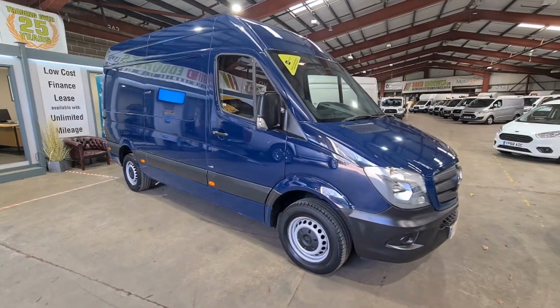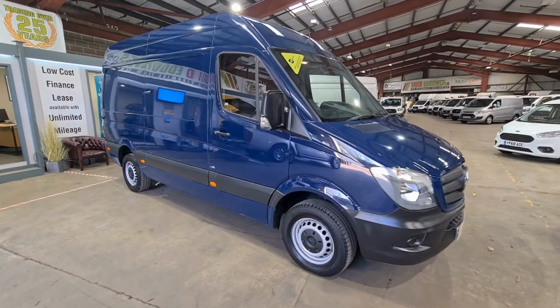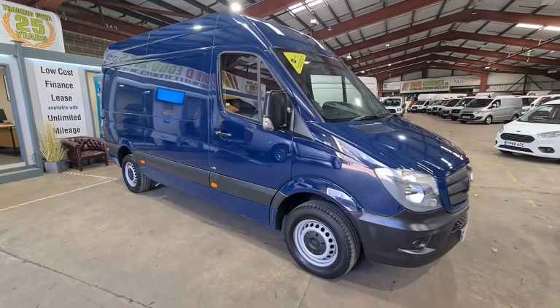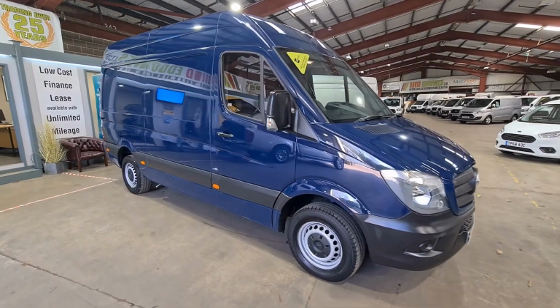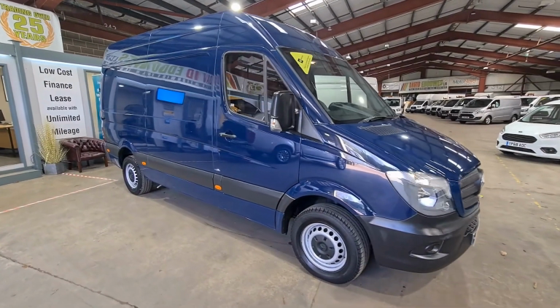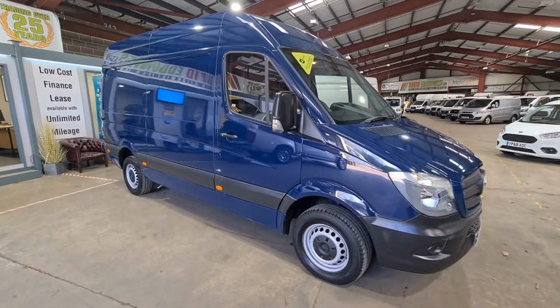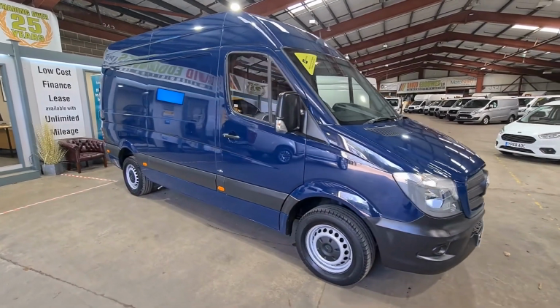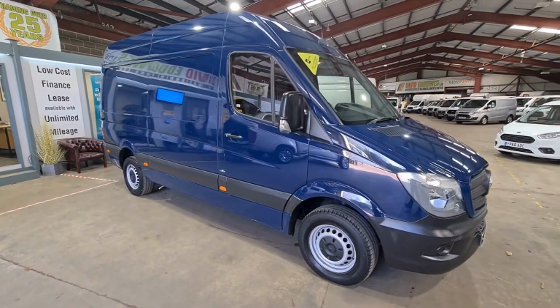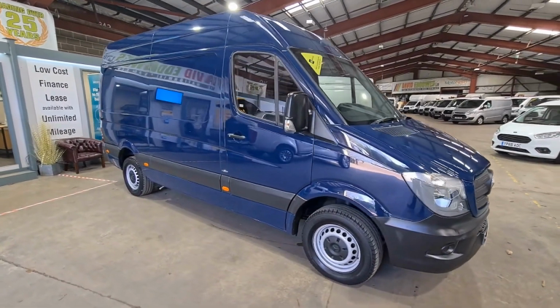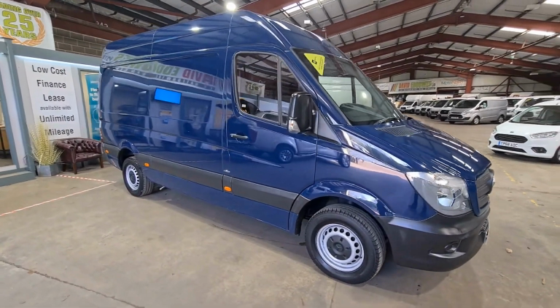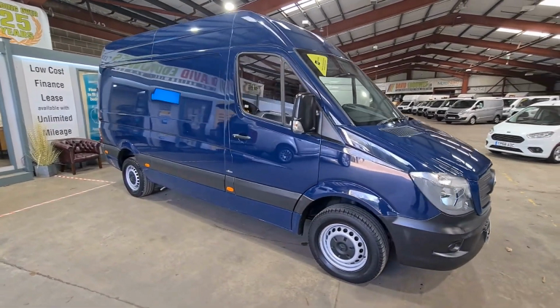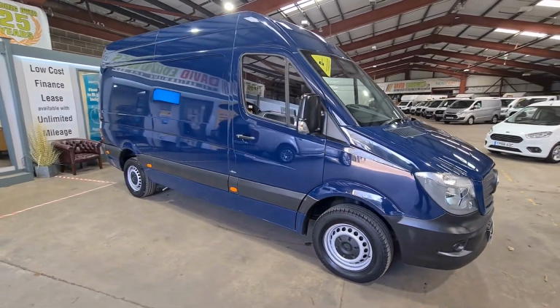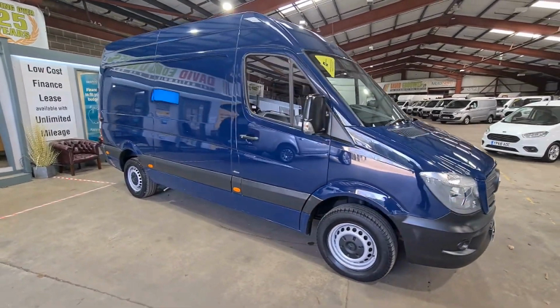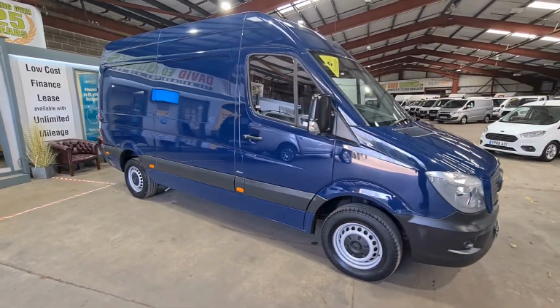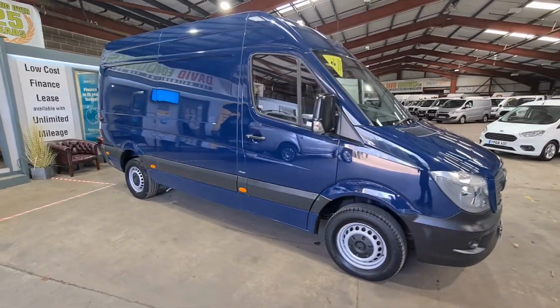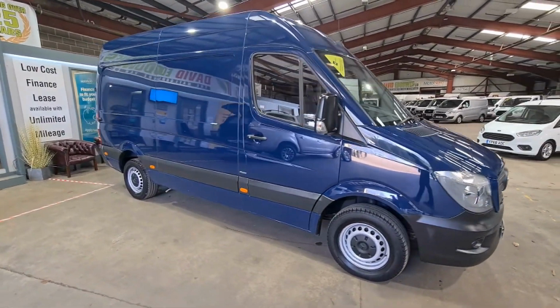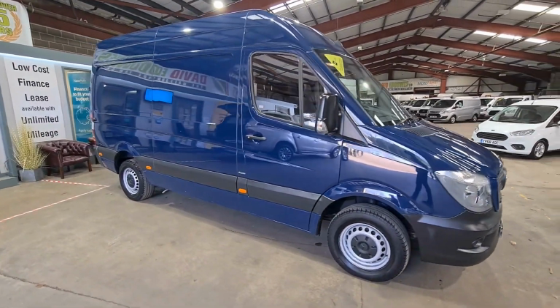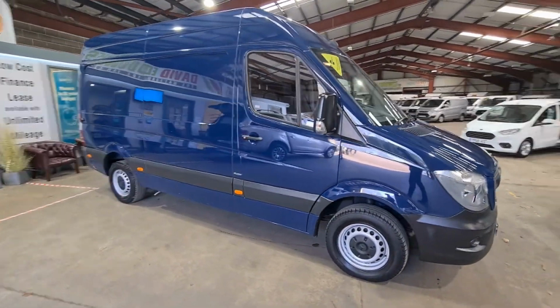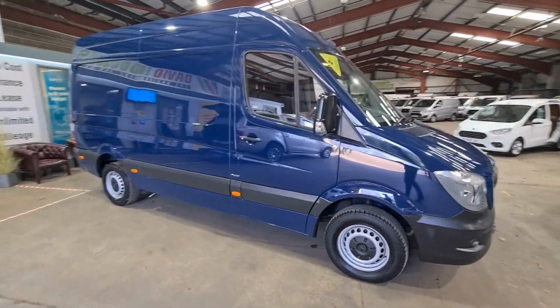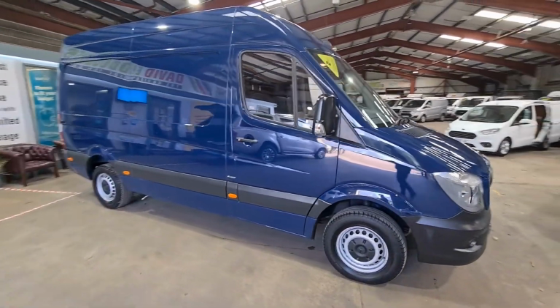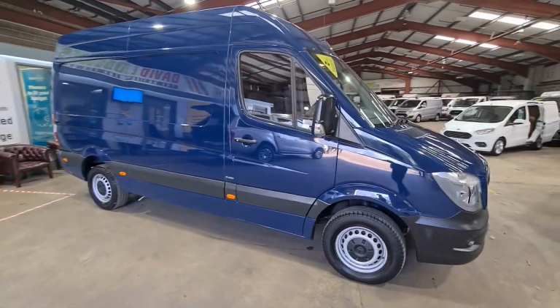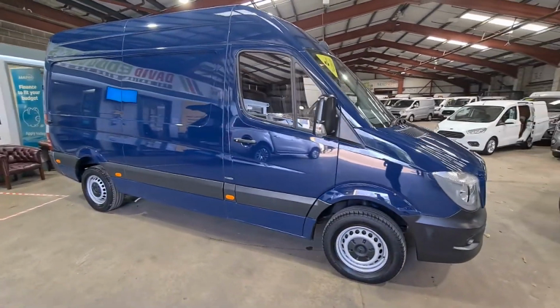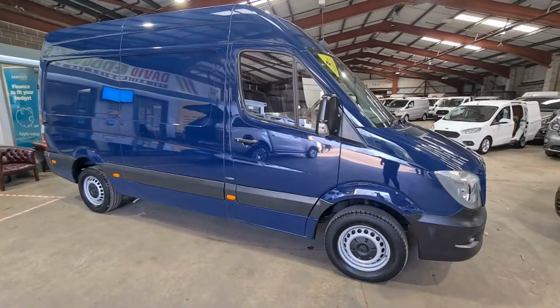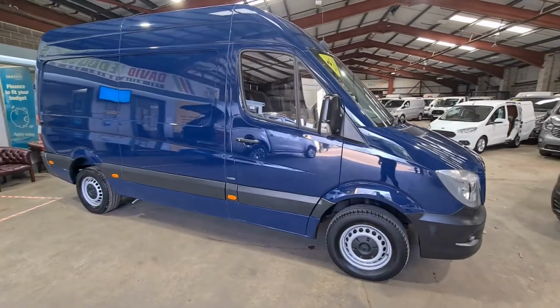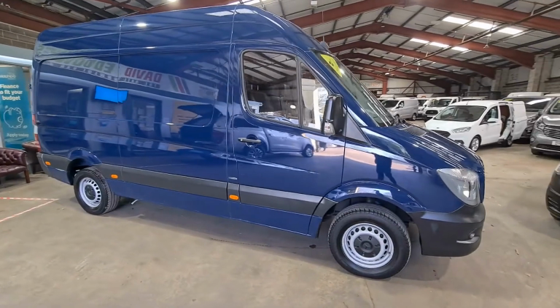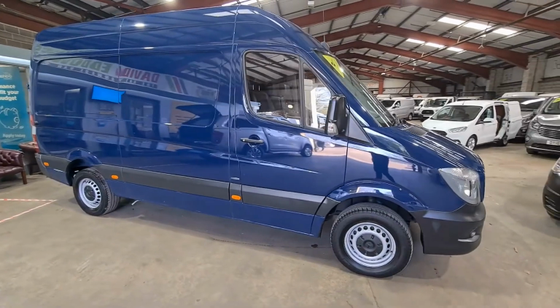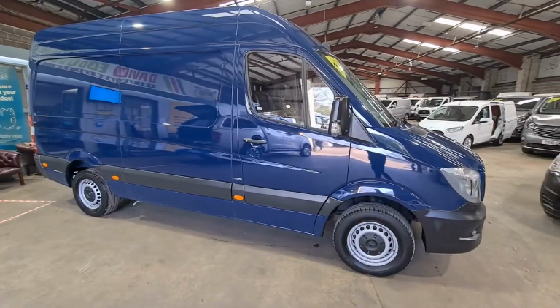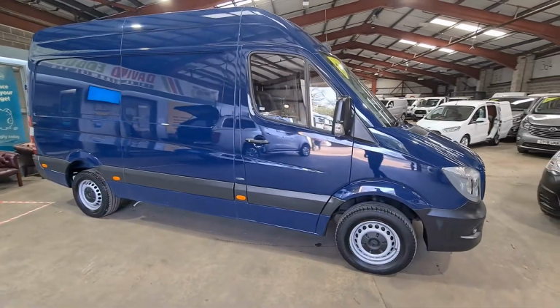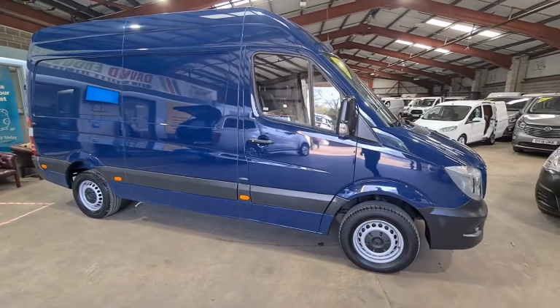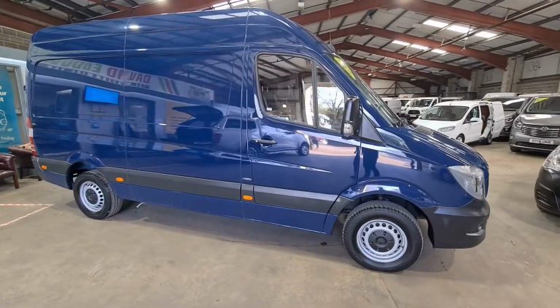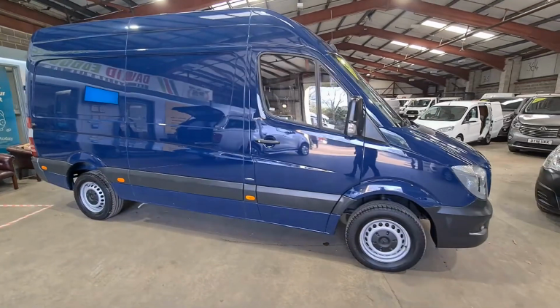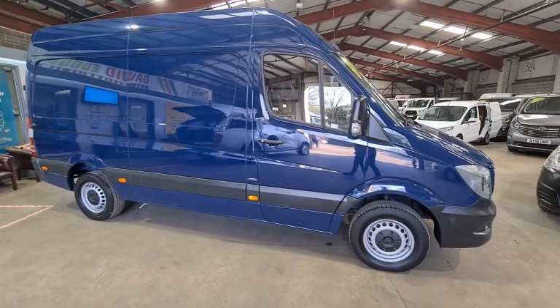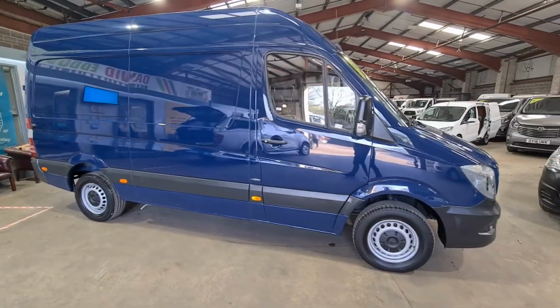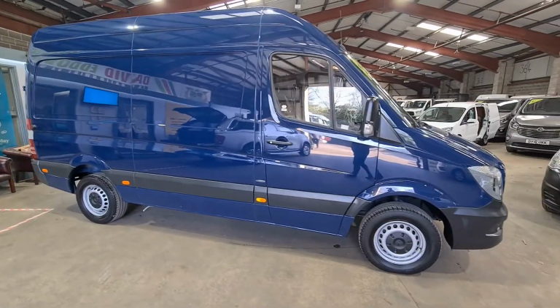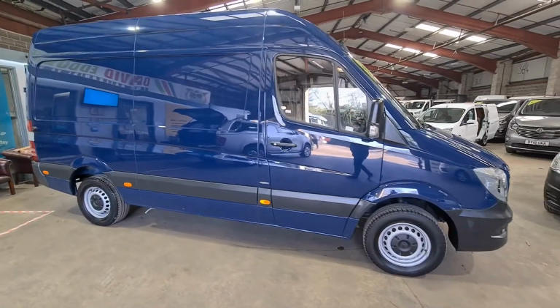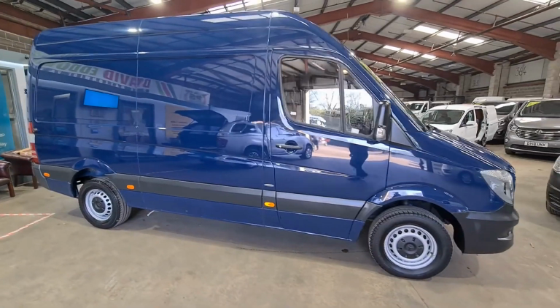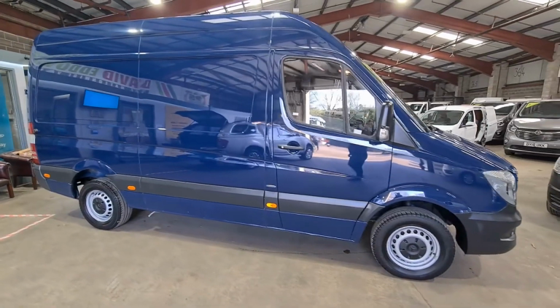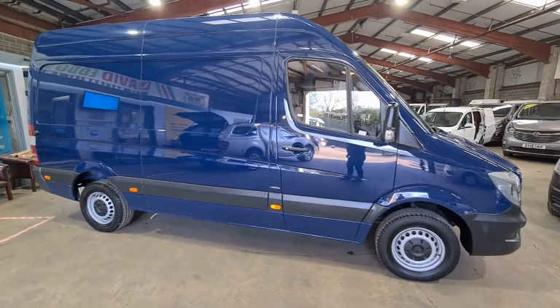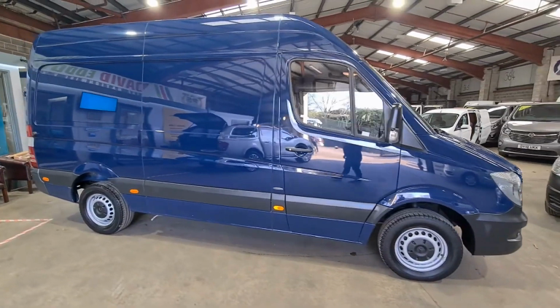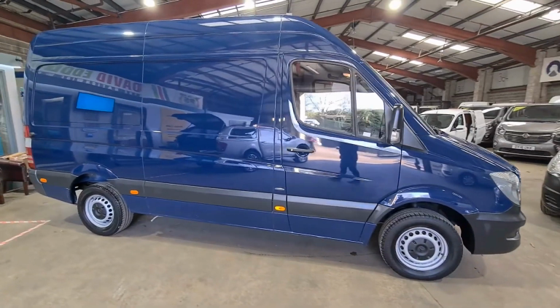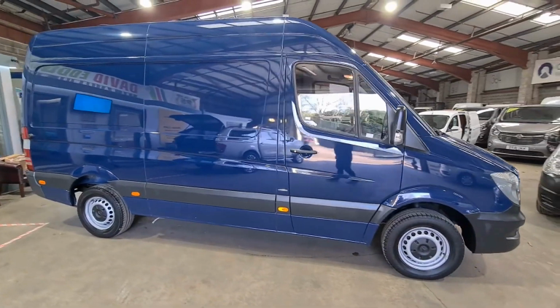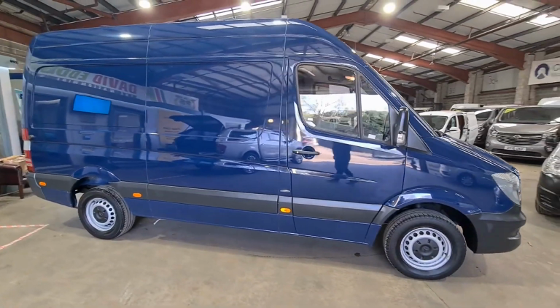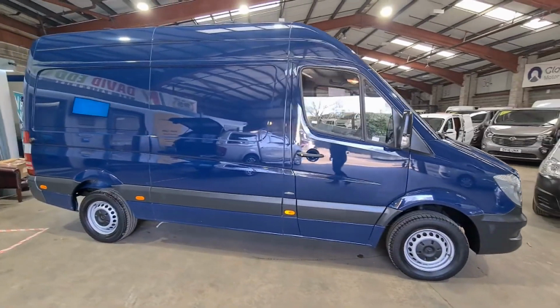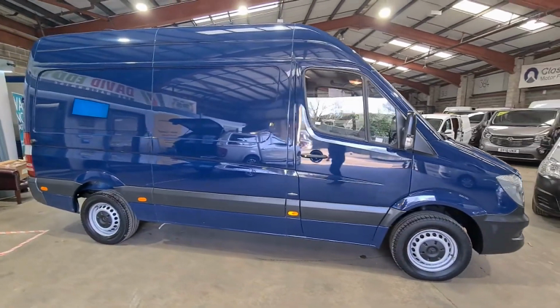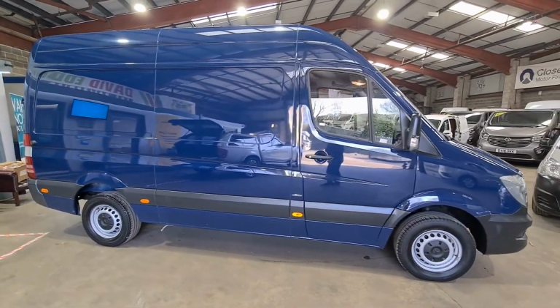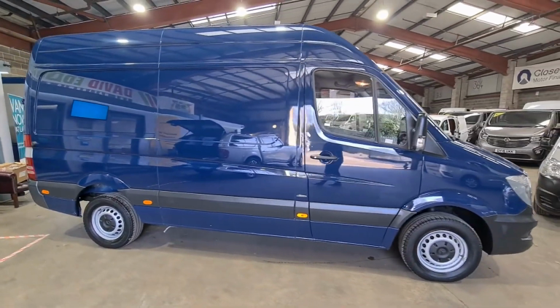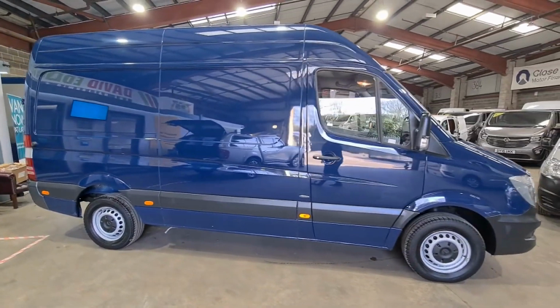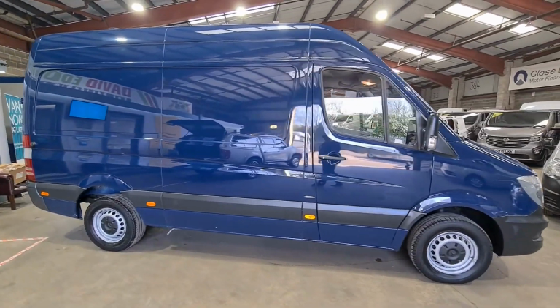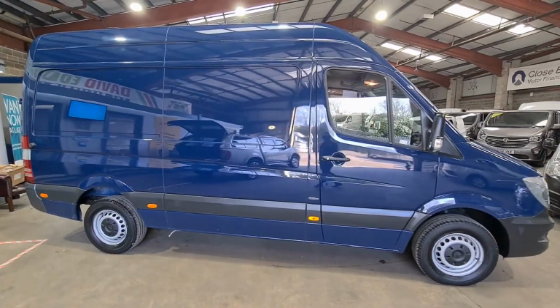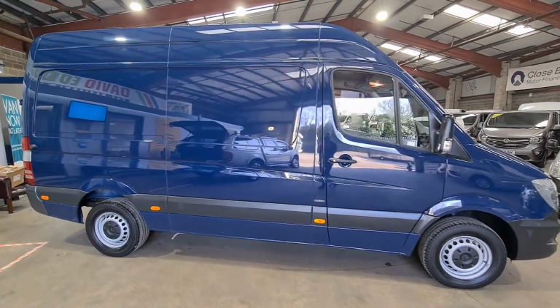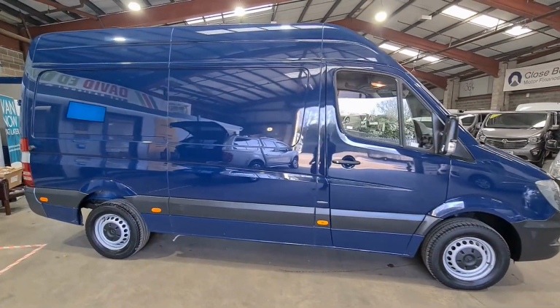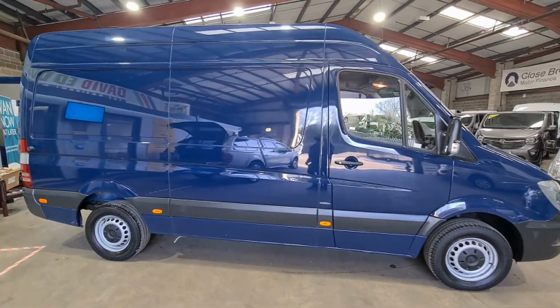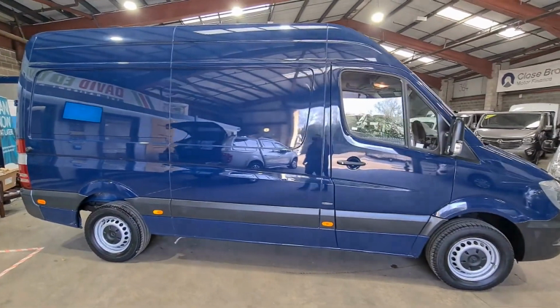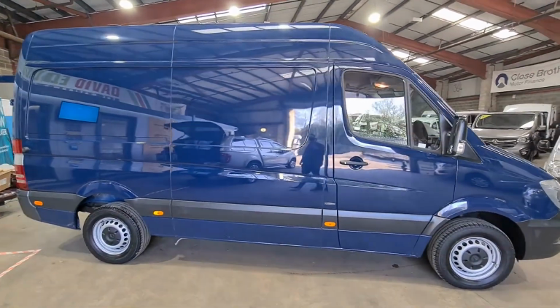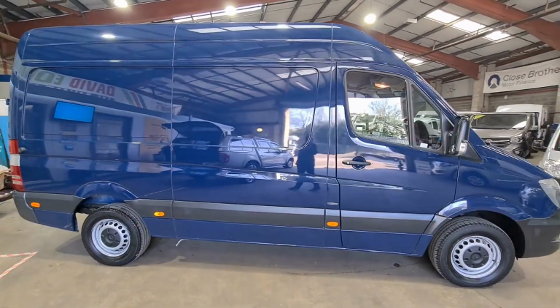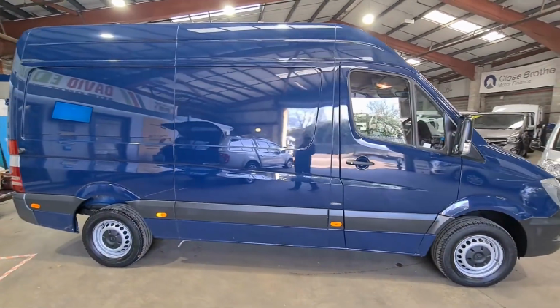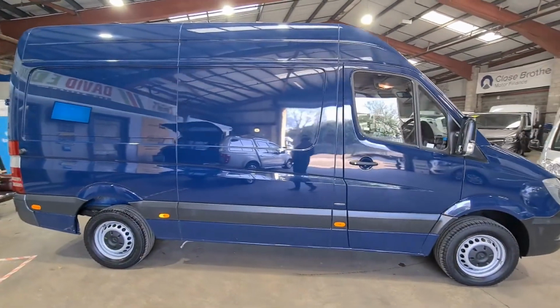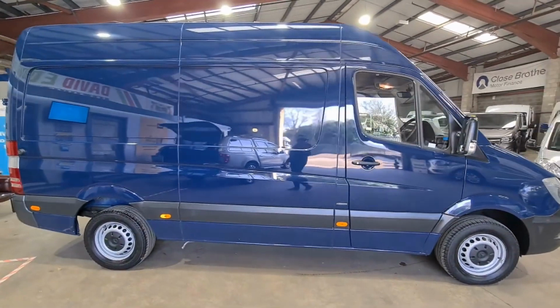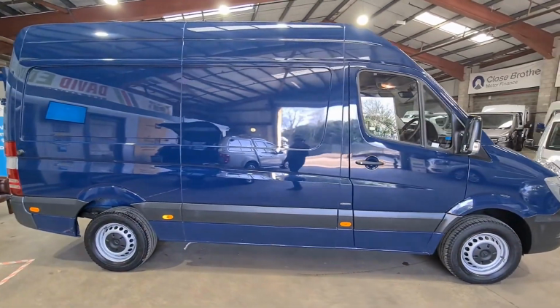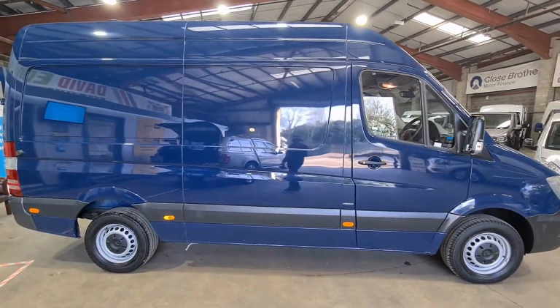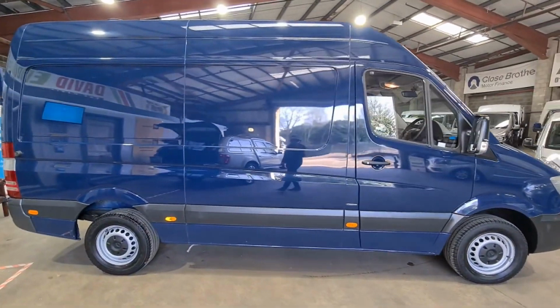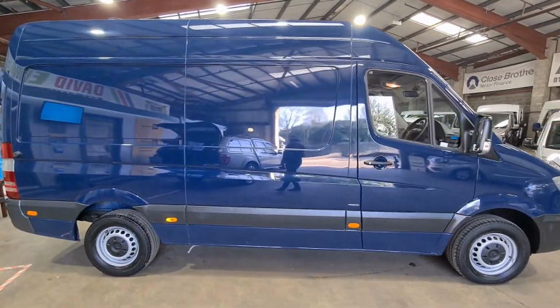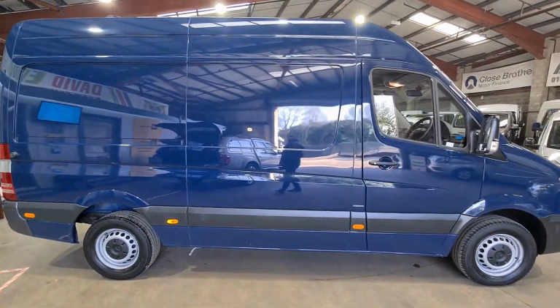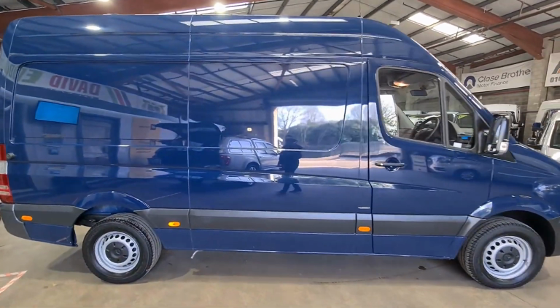Welcome to David Eddowes Ltd. With over 30 years in the business, we stock a wide range of vehicles, all at exceptionally good value for money.